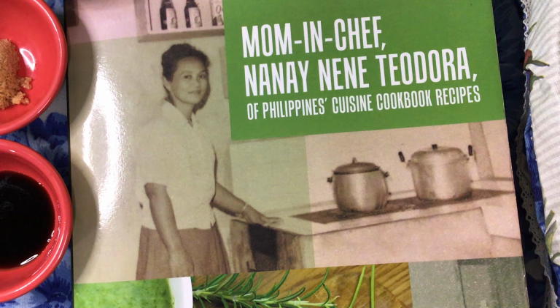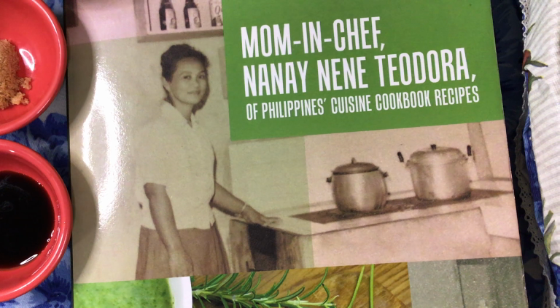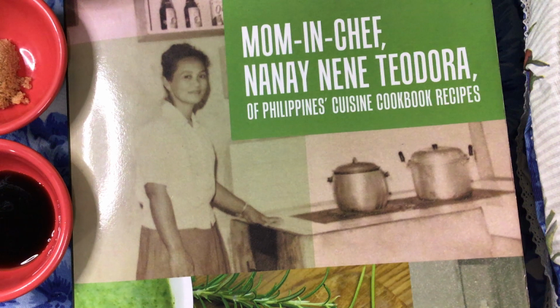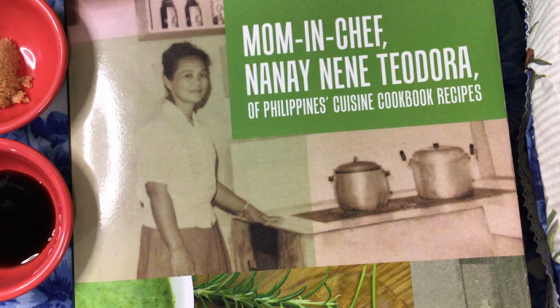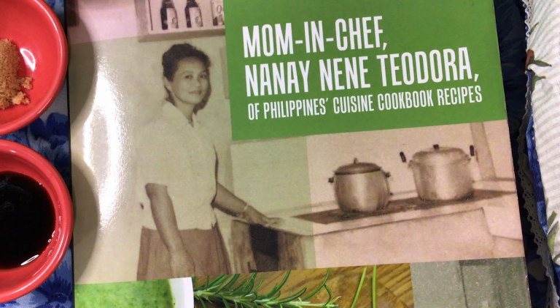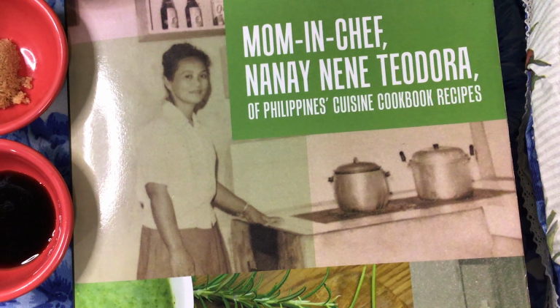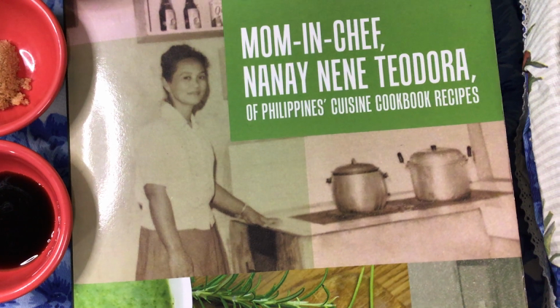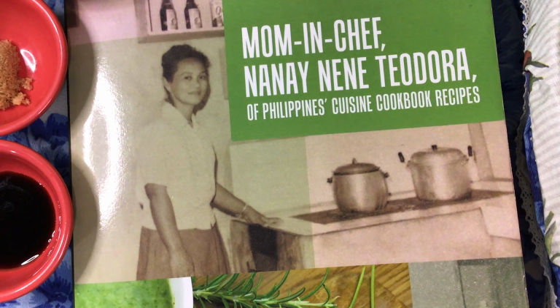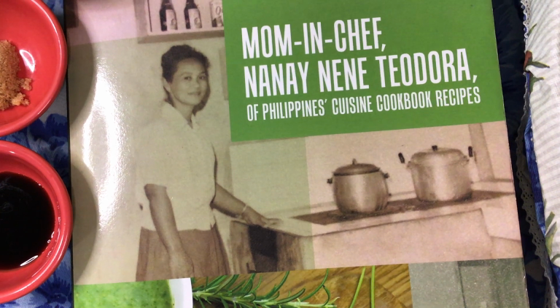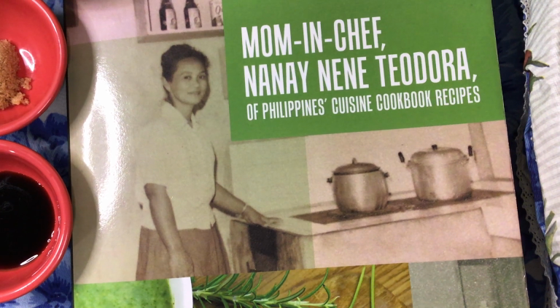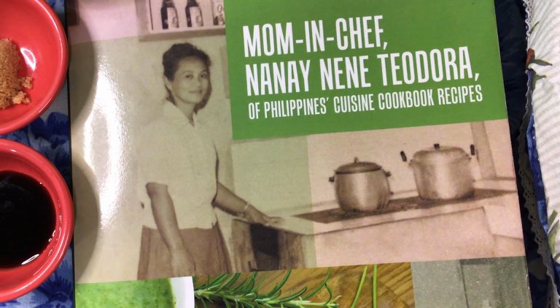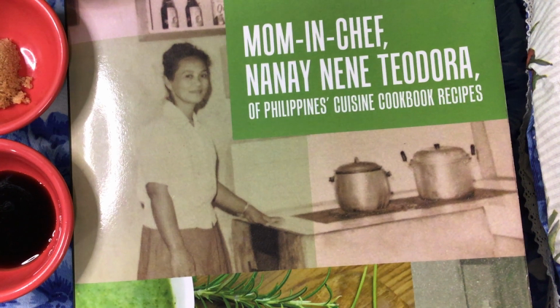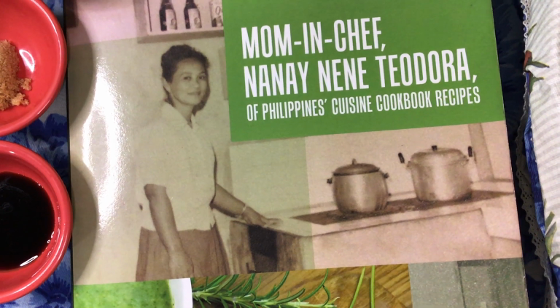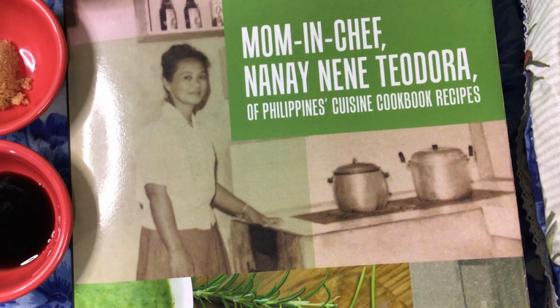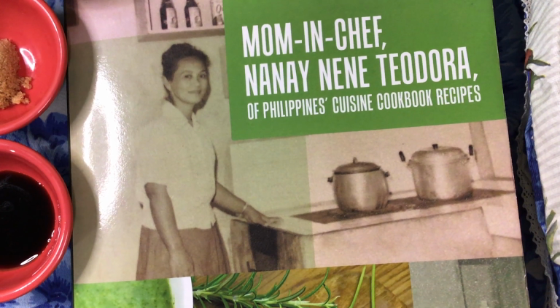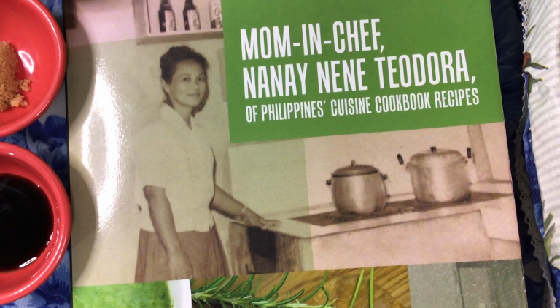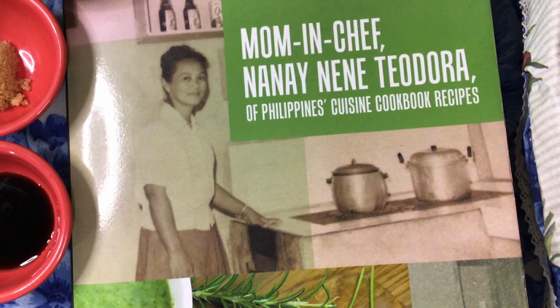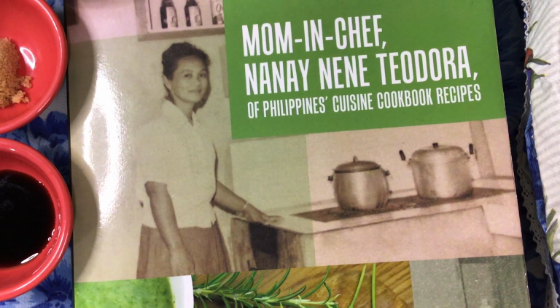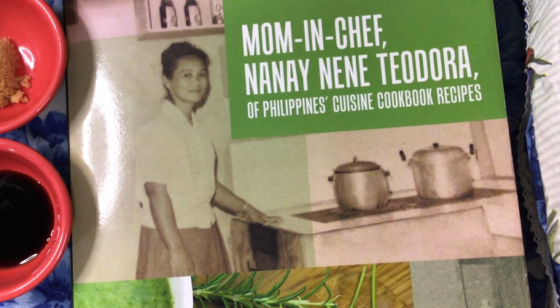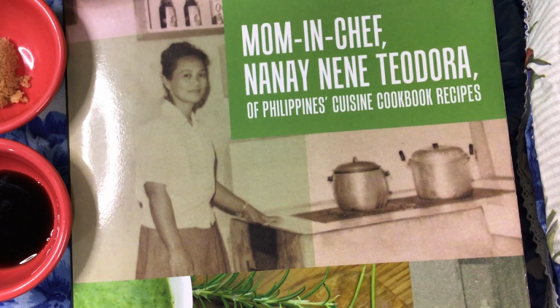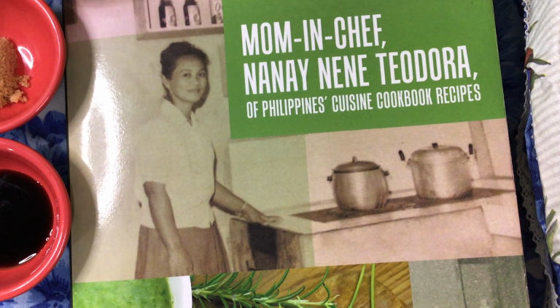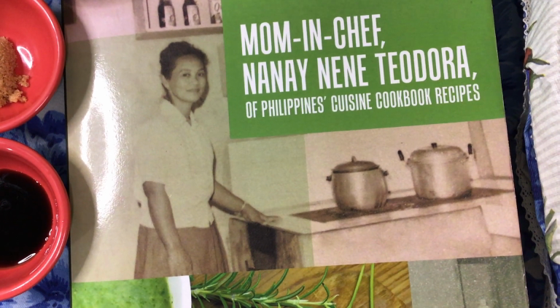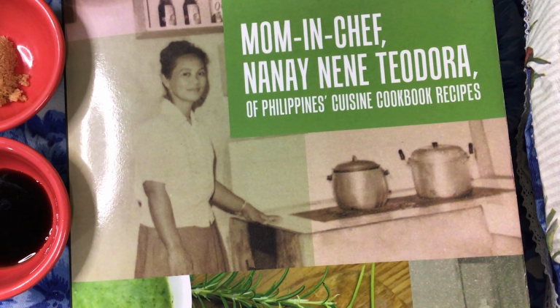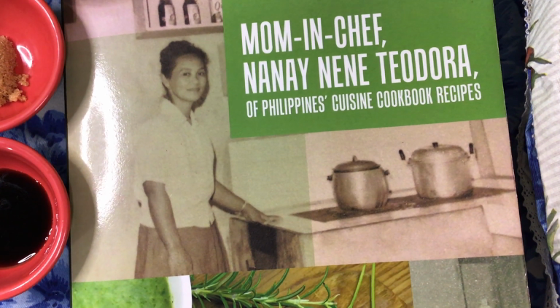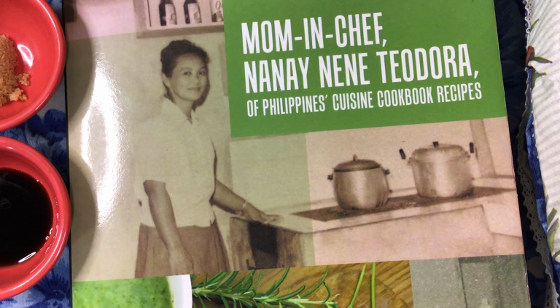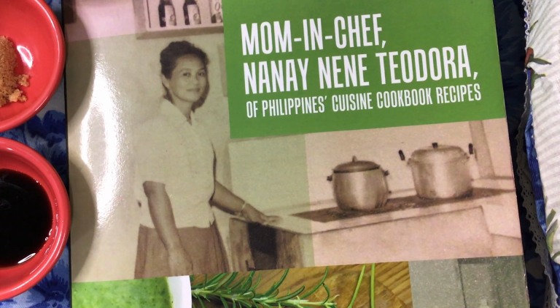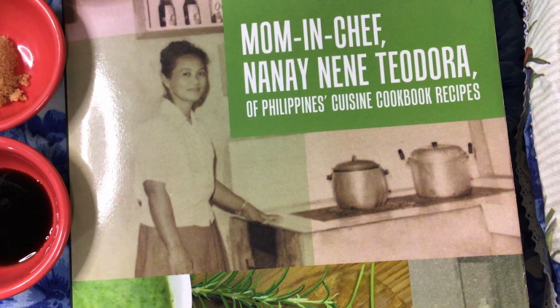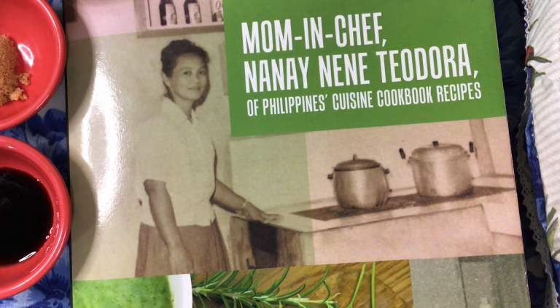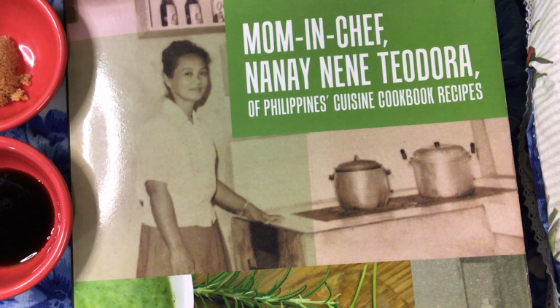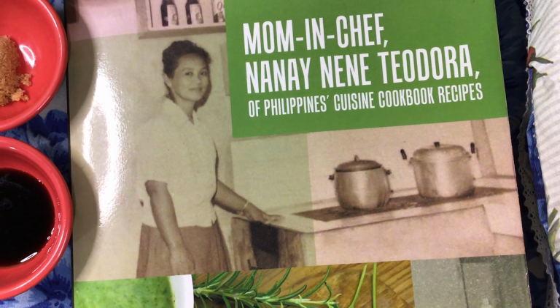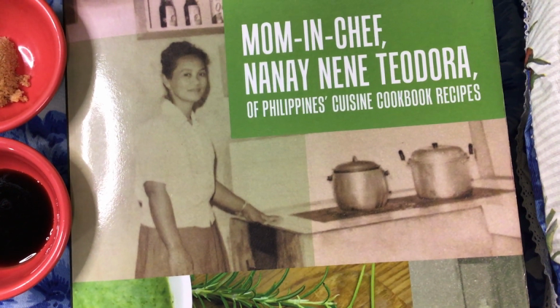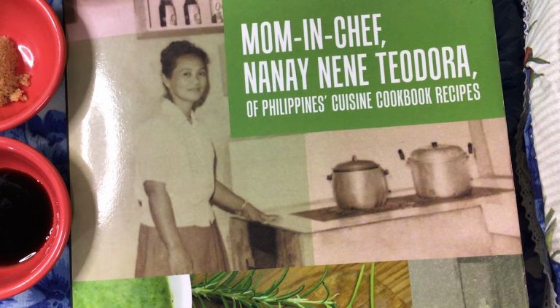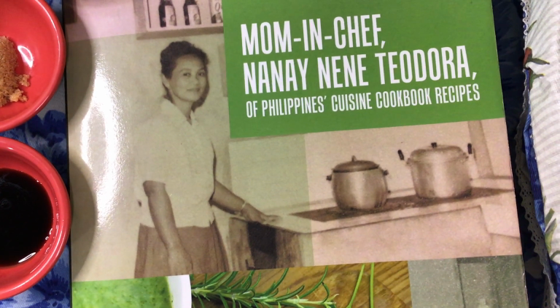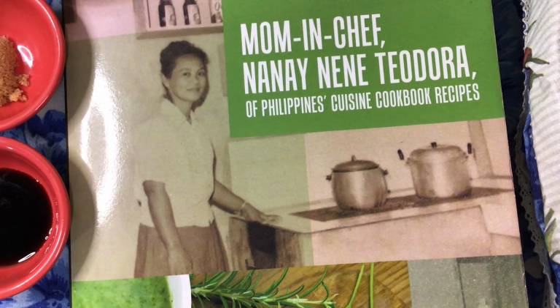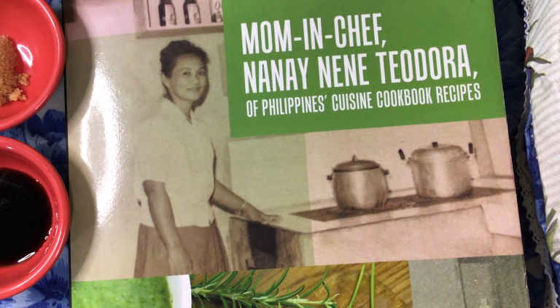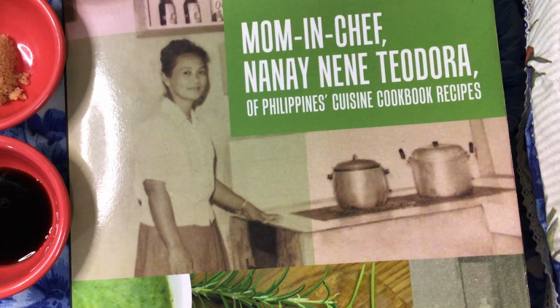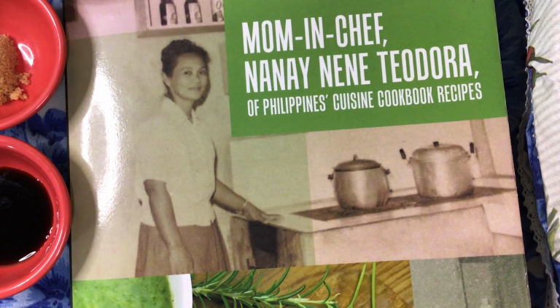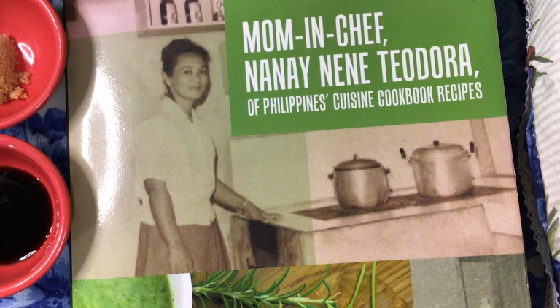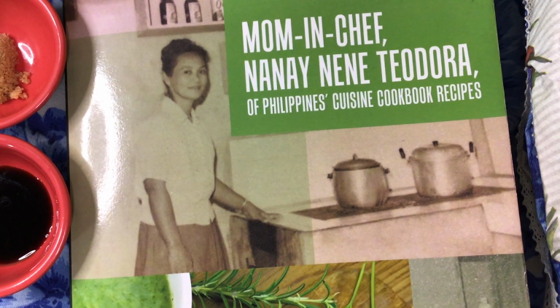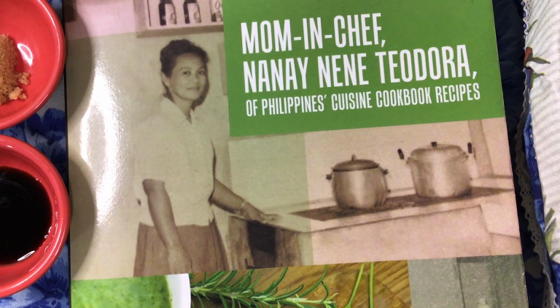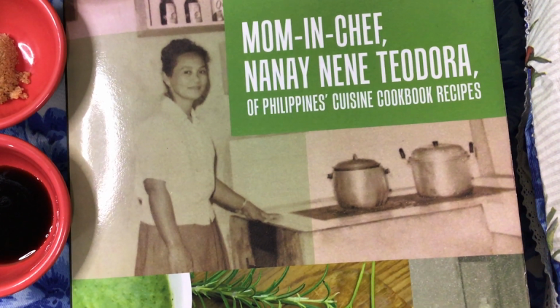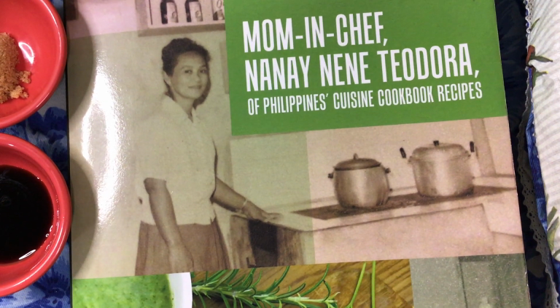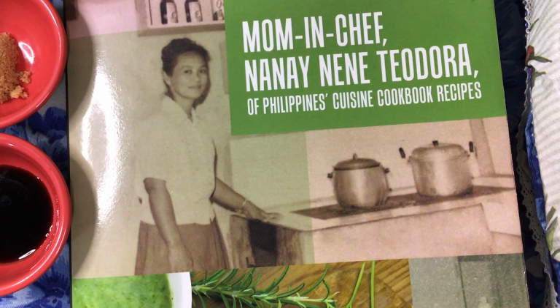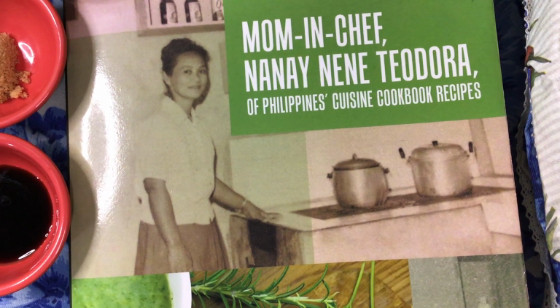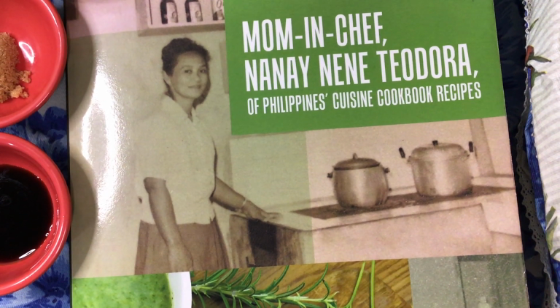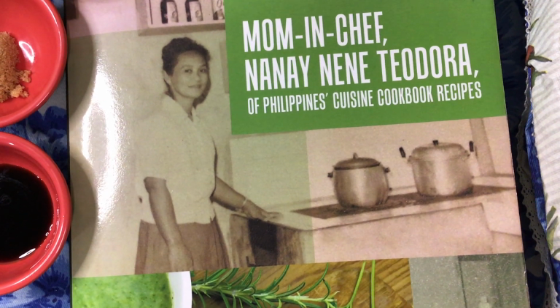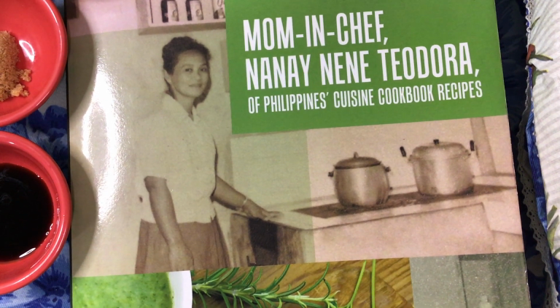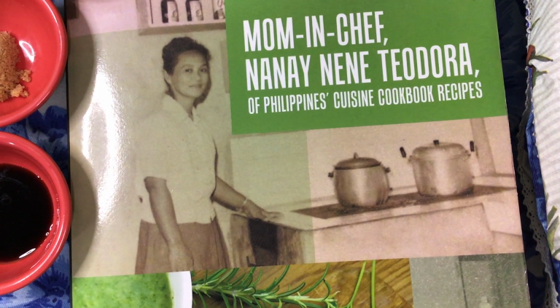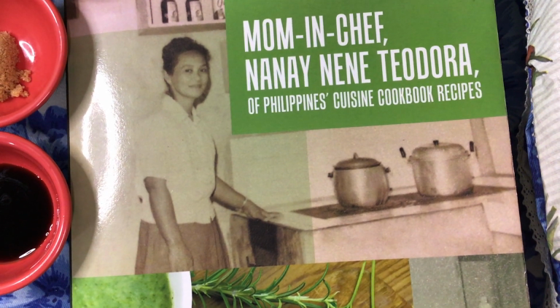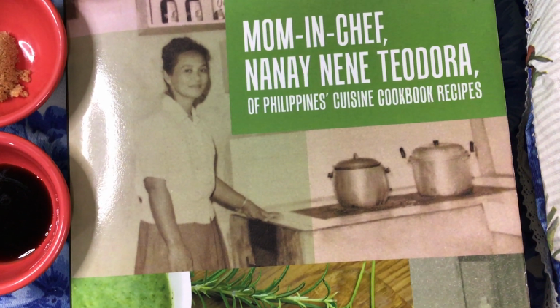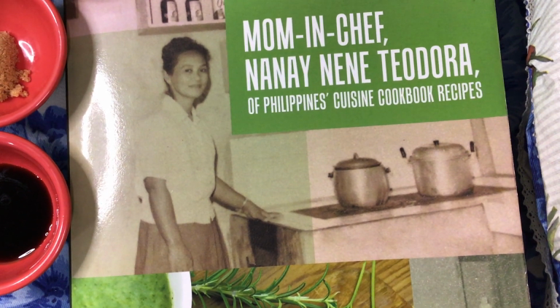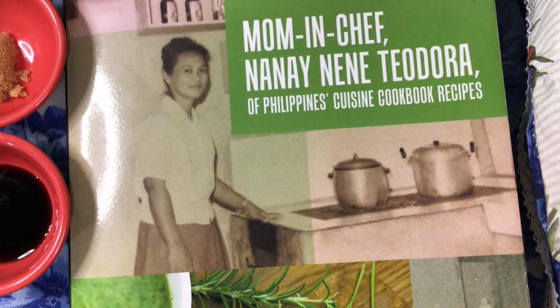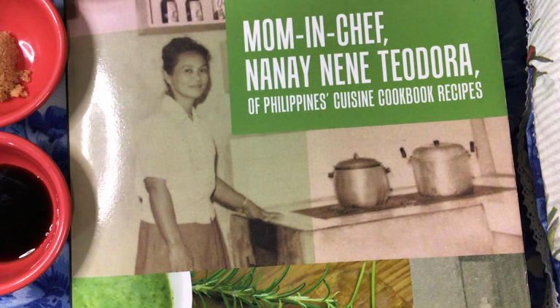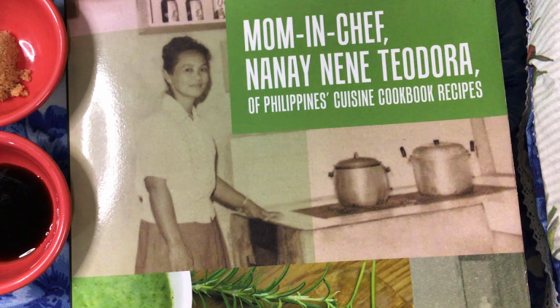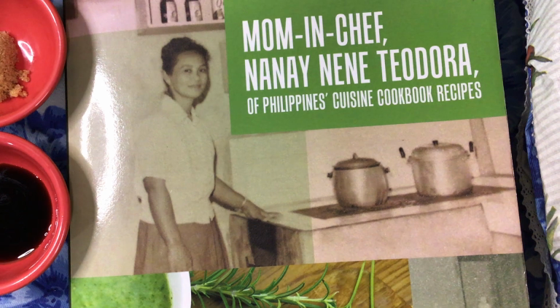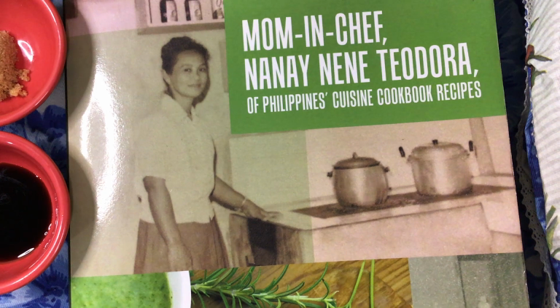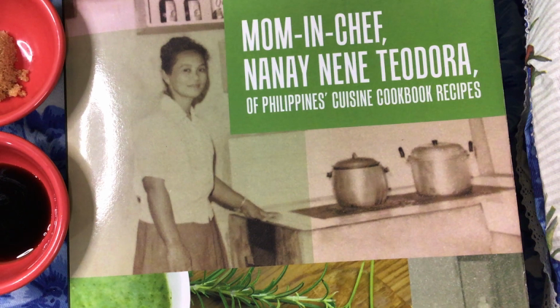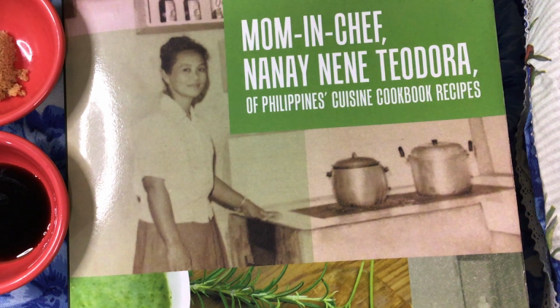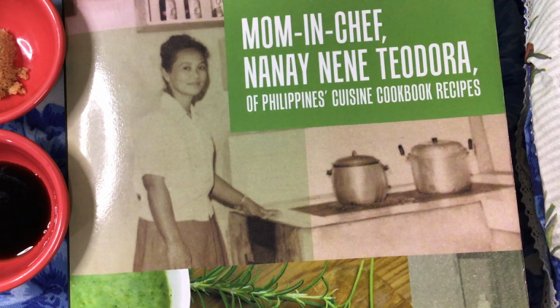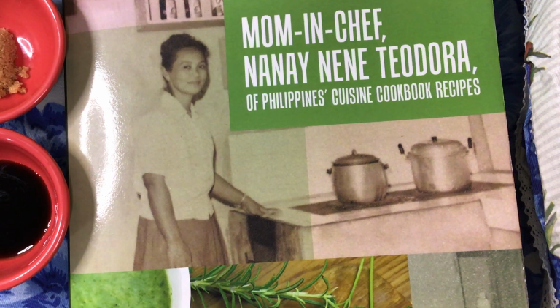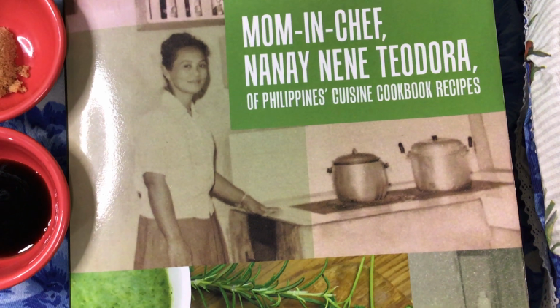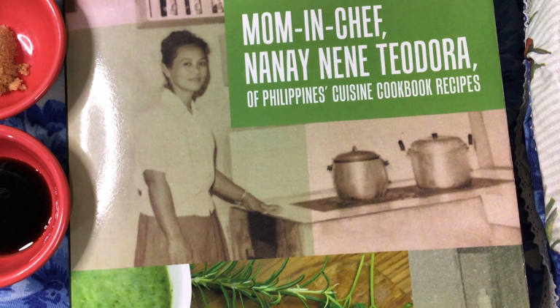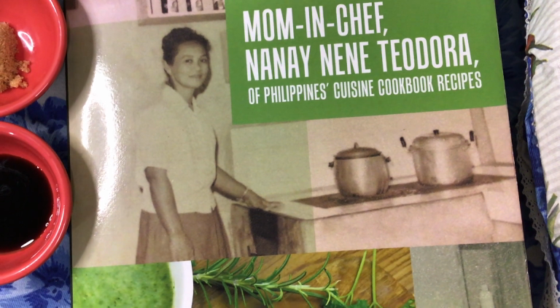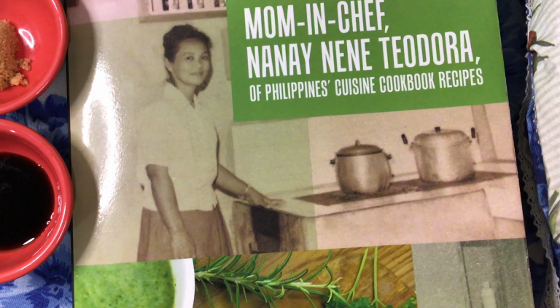The cookbook recipe is available worldwide online in e-book, Kindle, and paperback format.